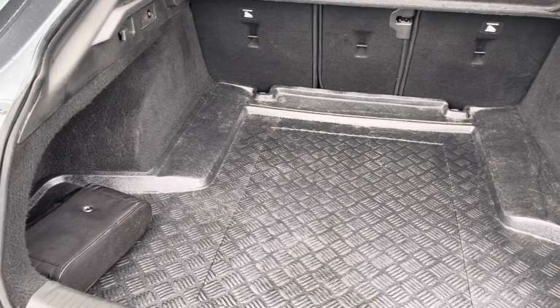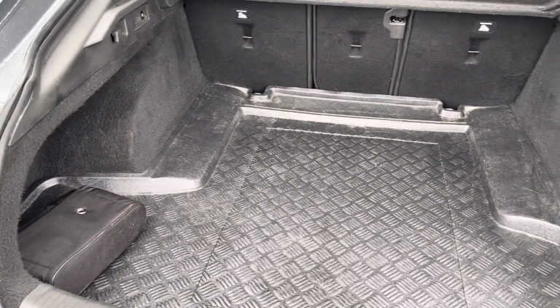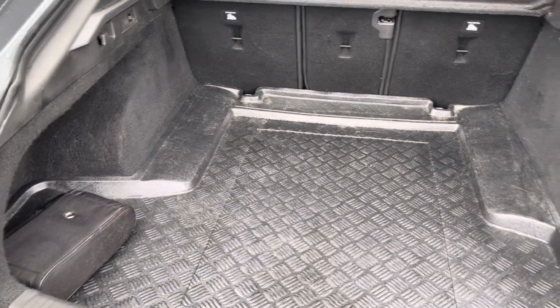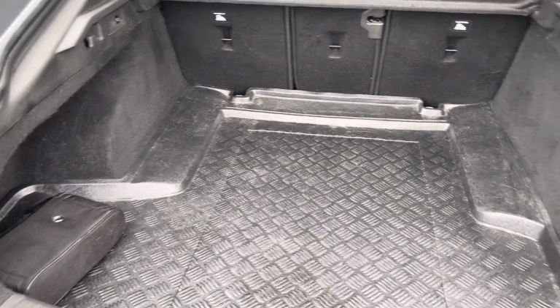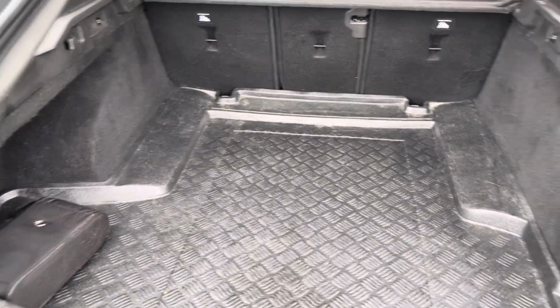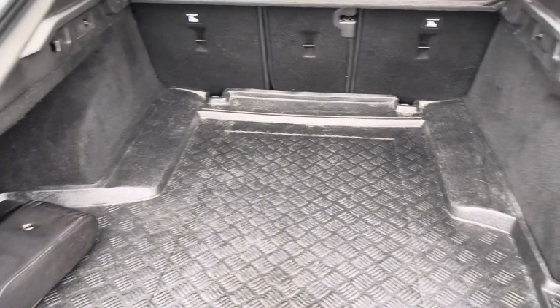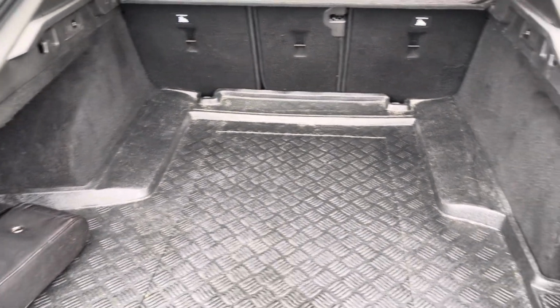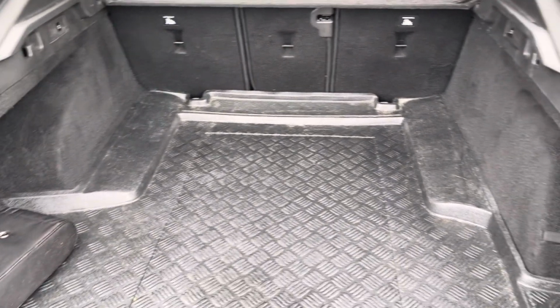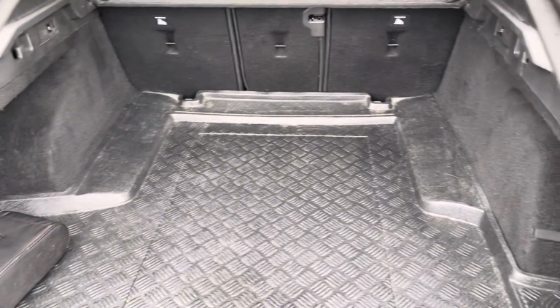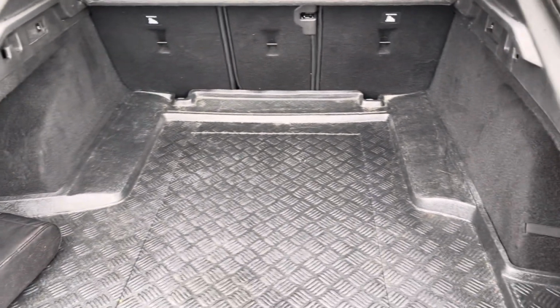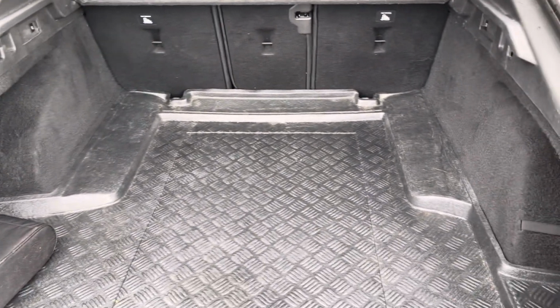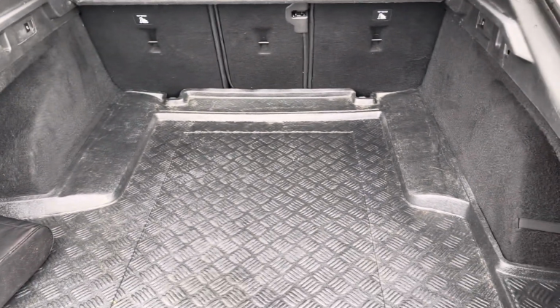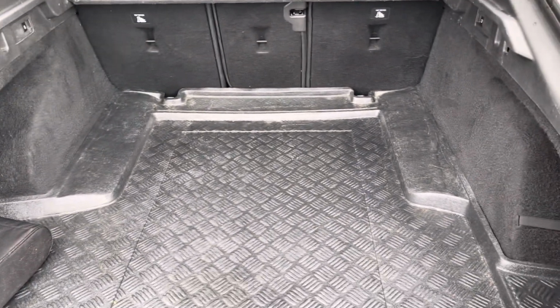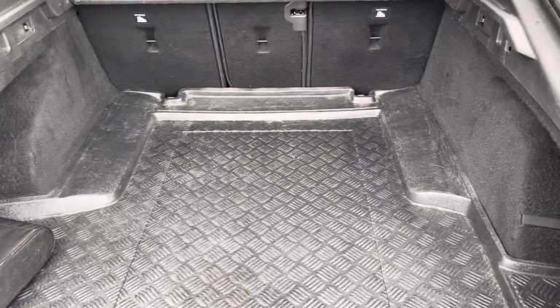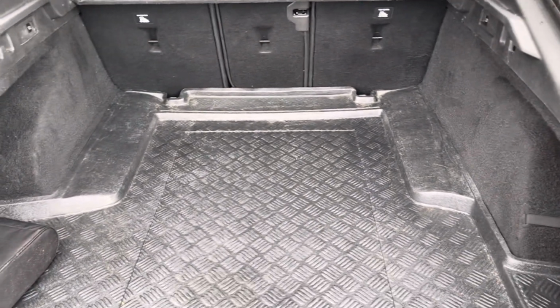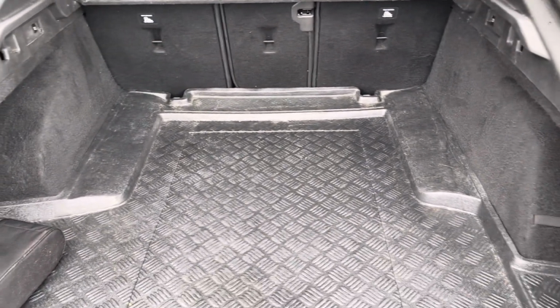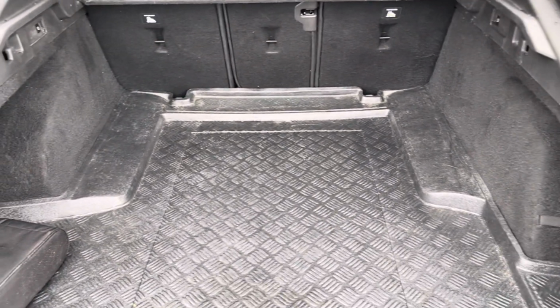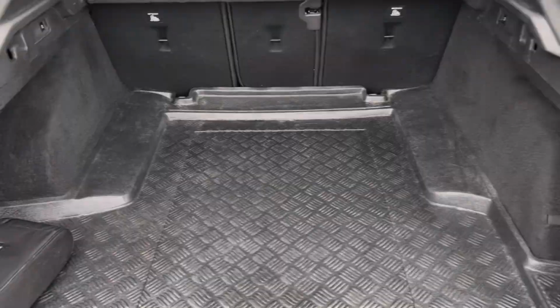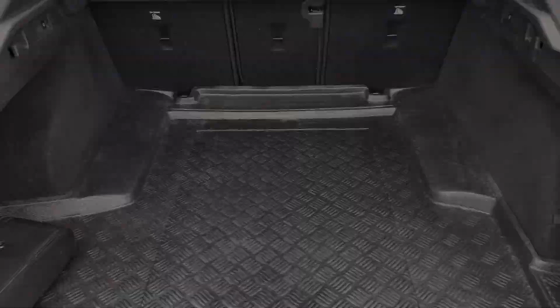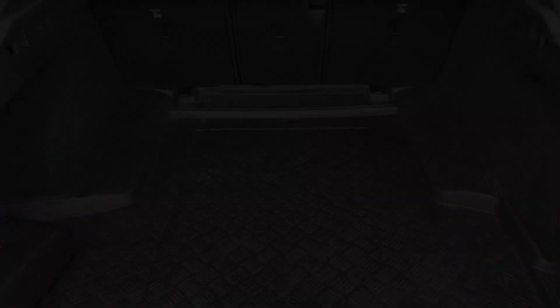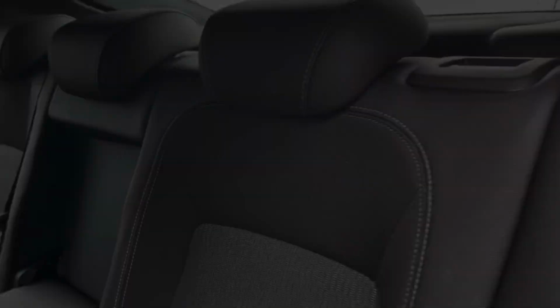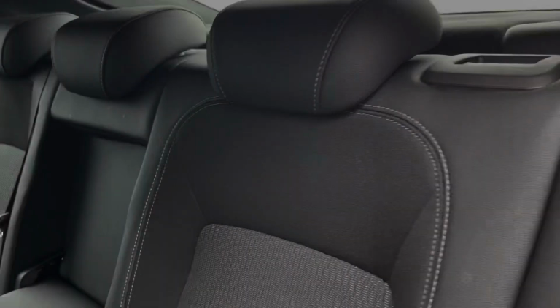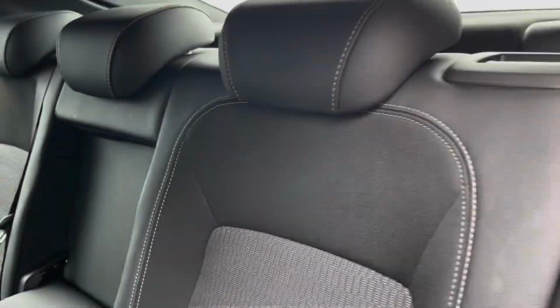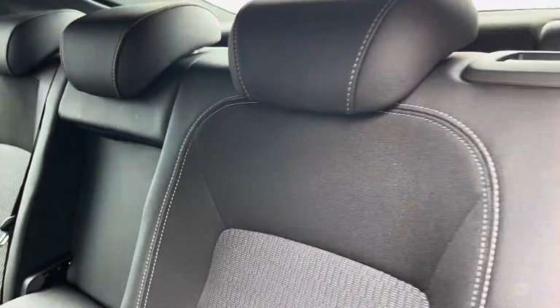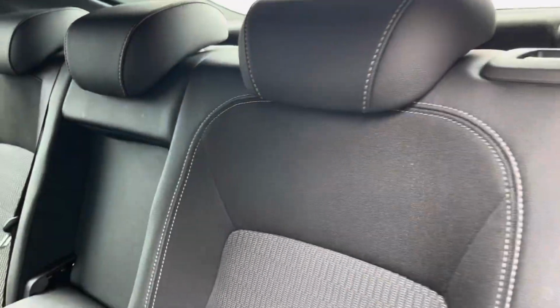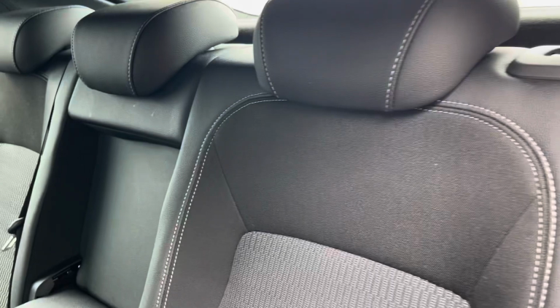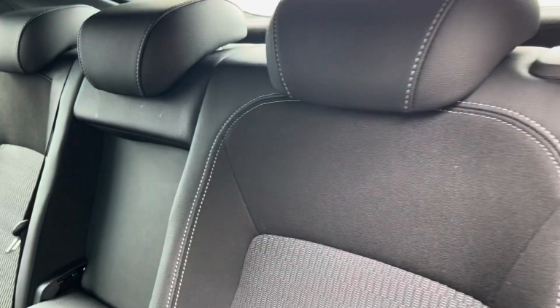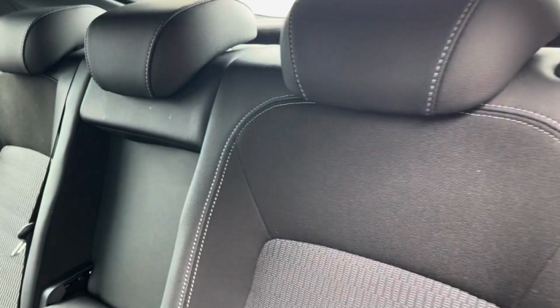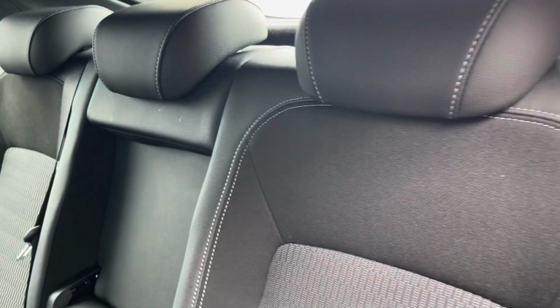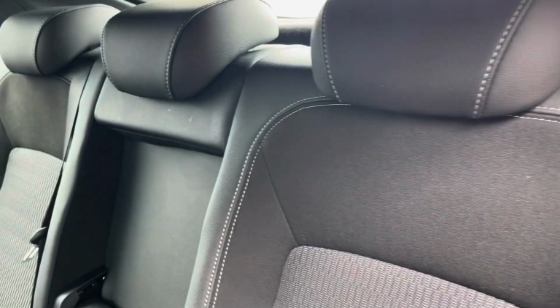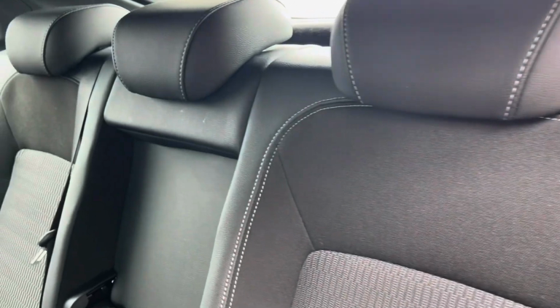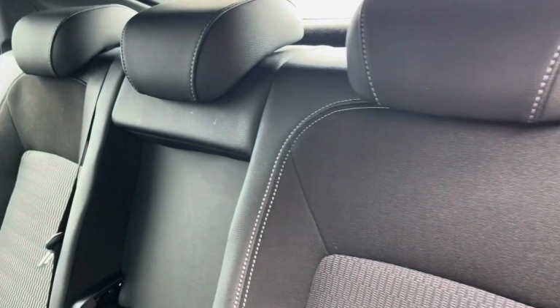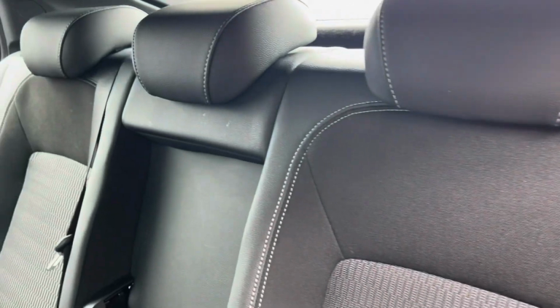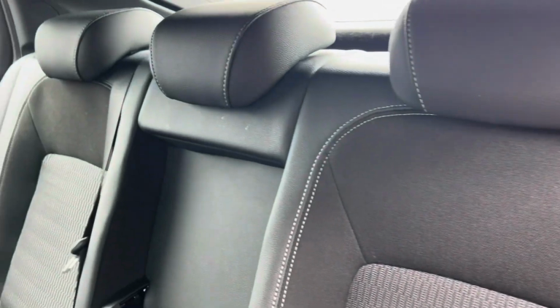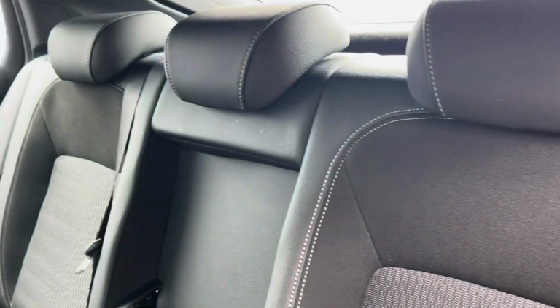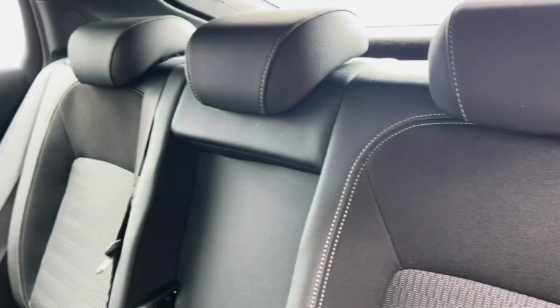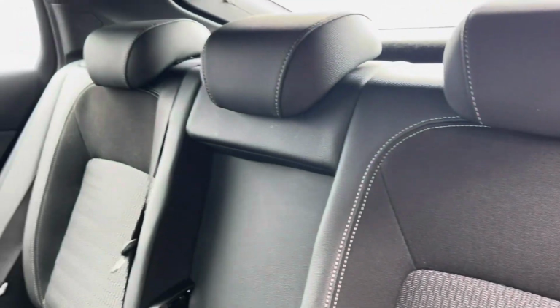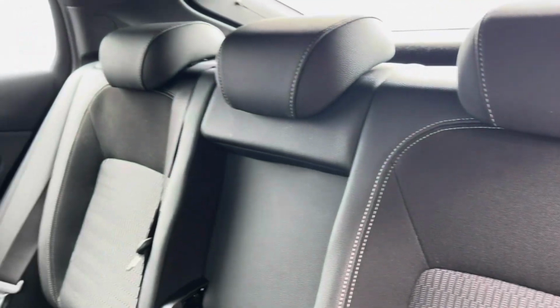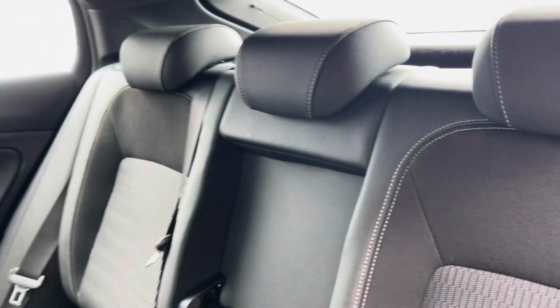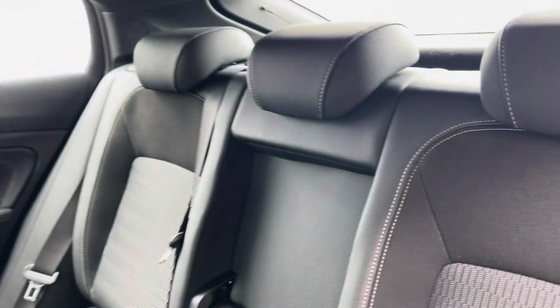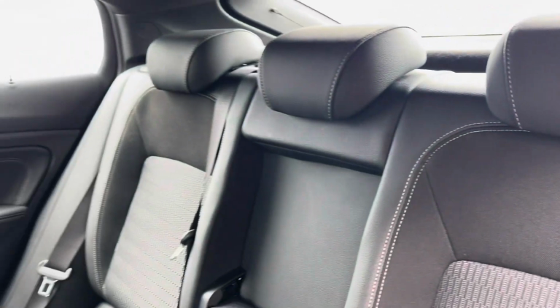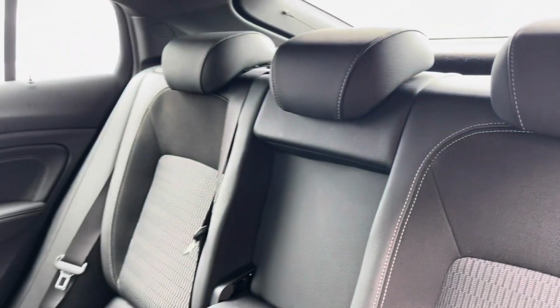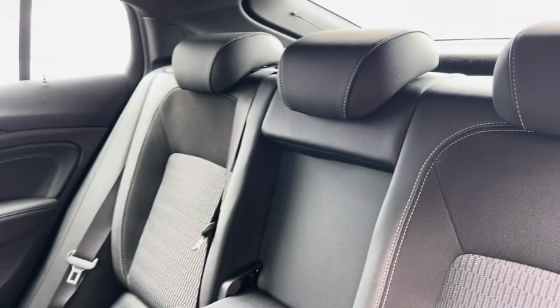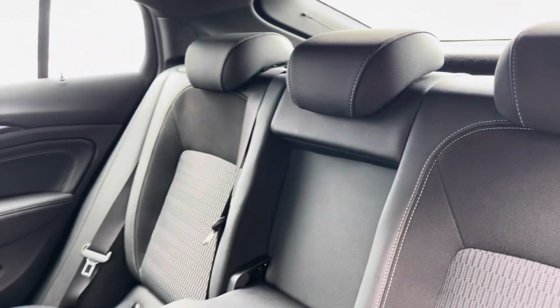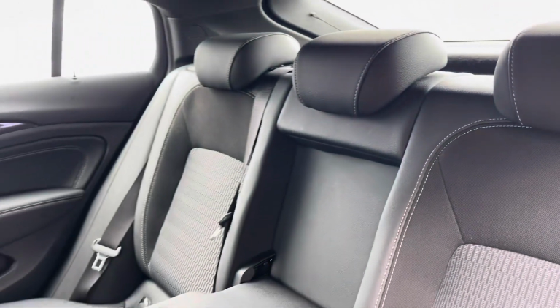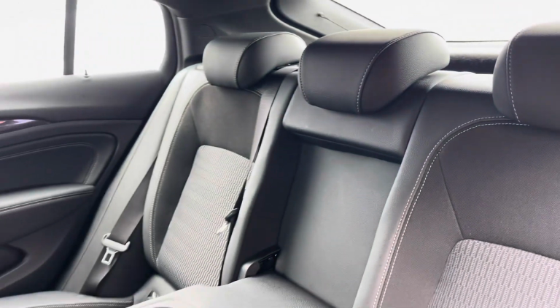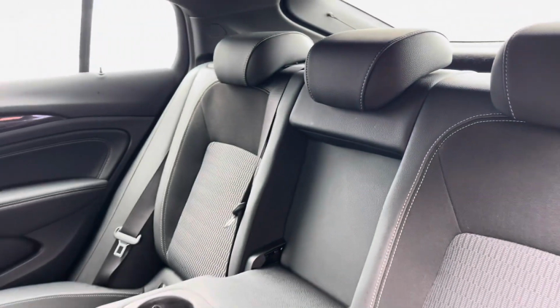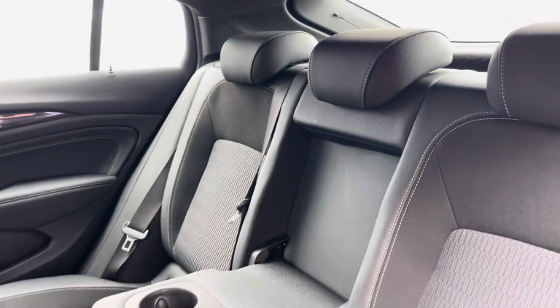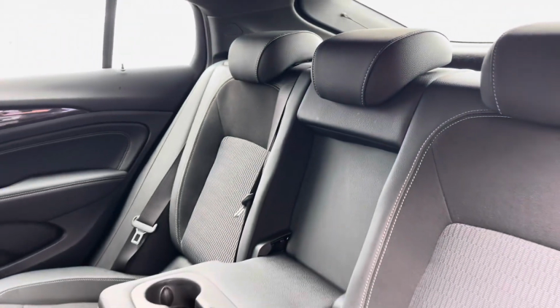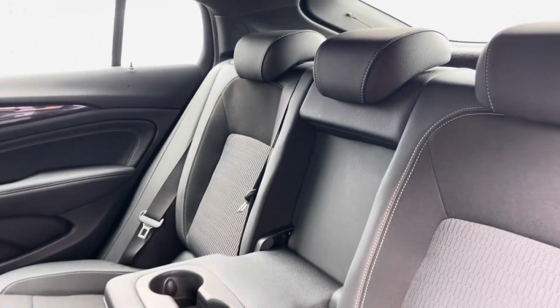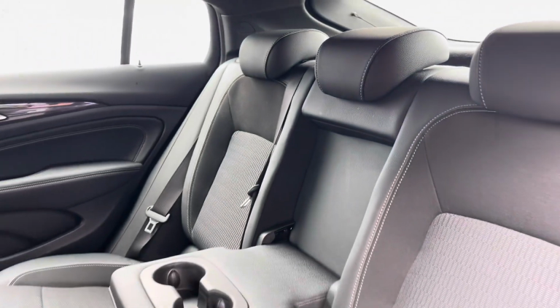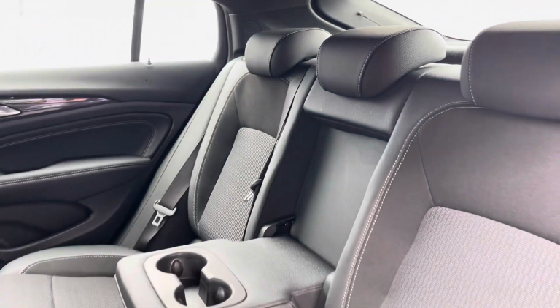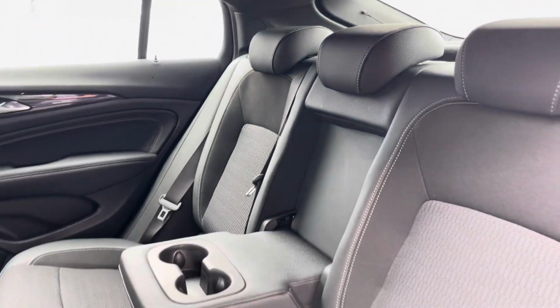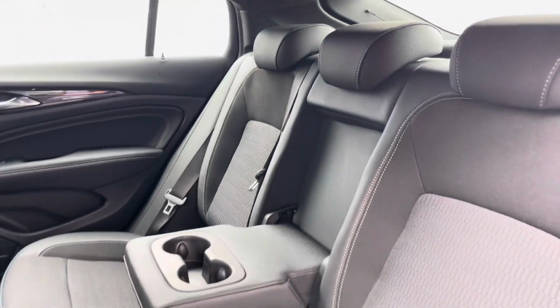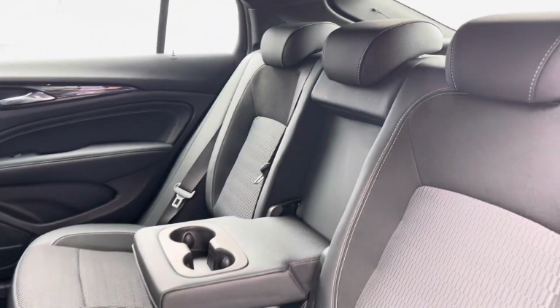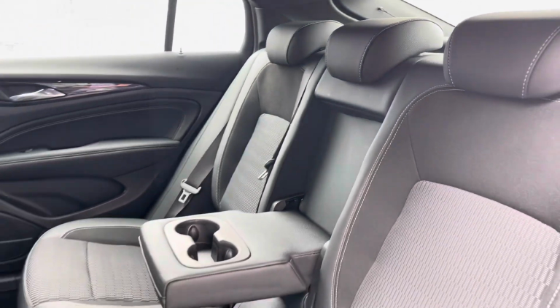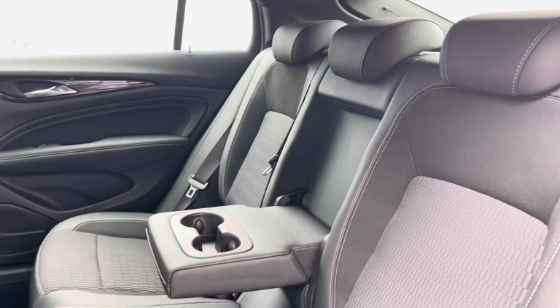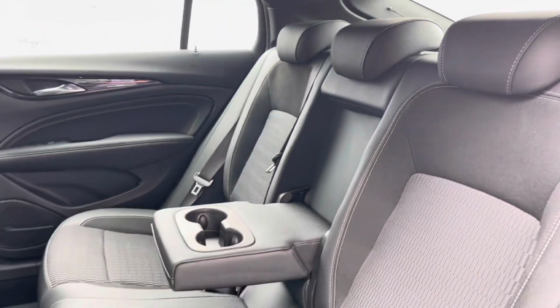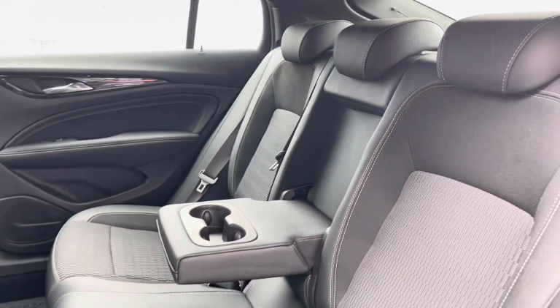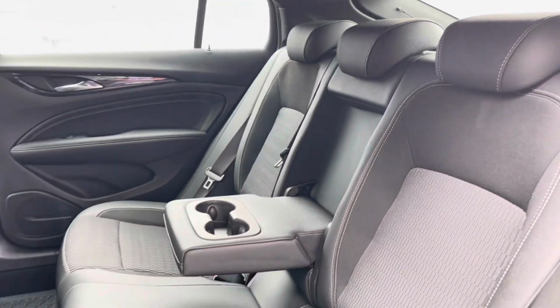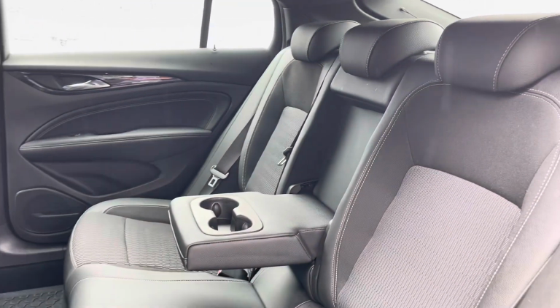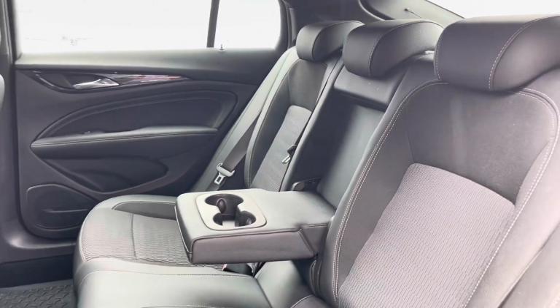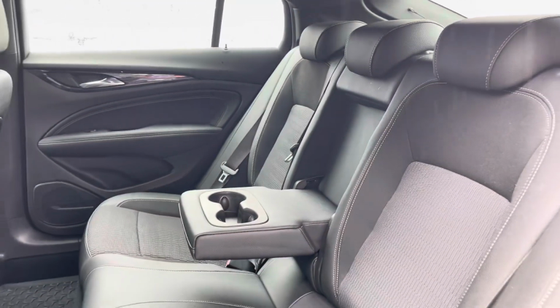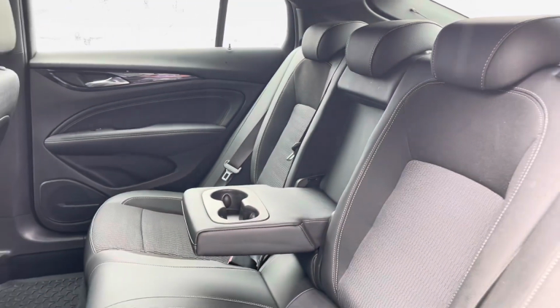The rear seats do come with a full cloth posture finish, with a handy armrest in the centre featuring two integrated cup holders.